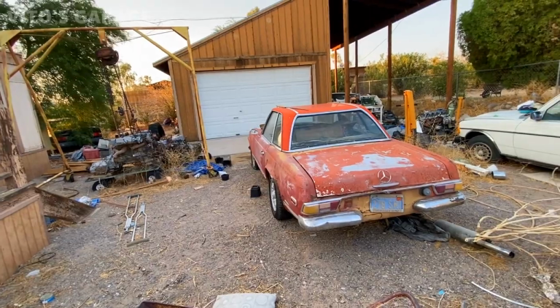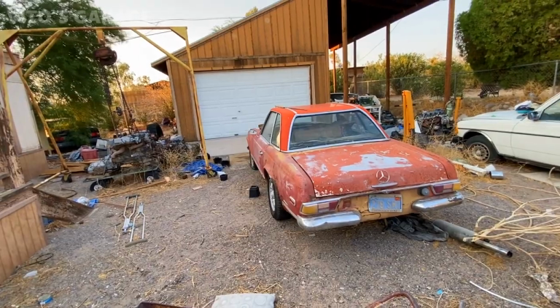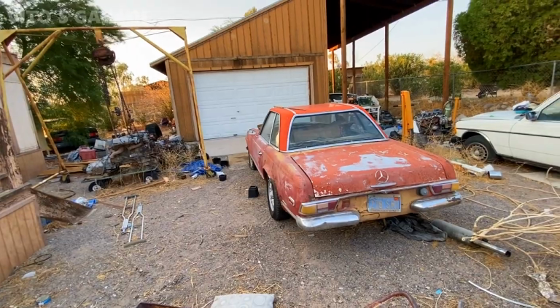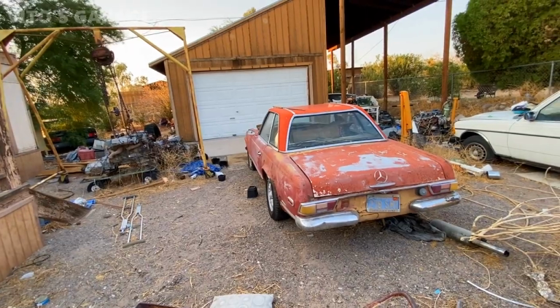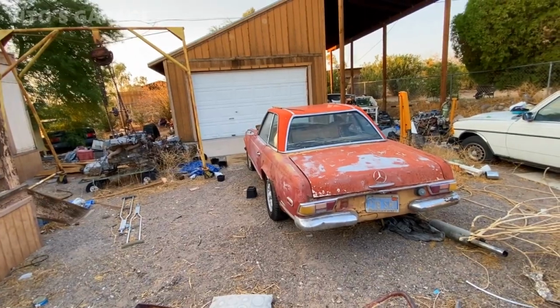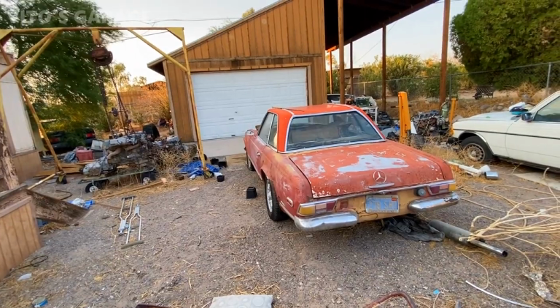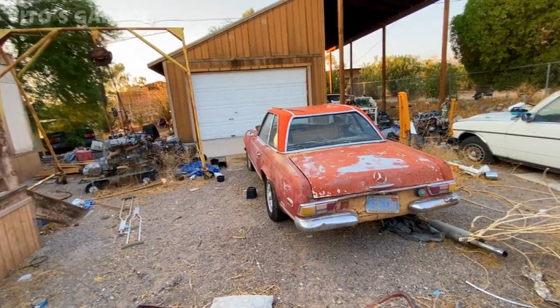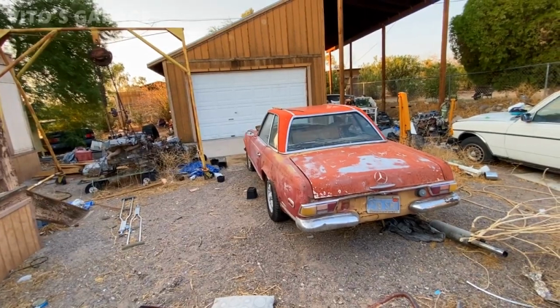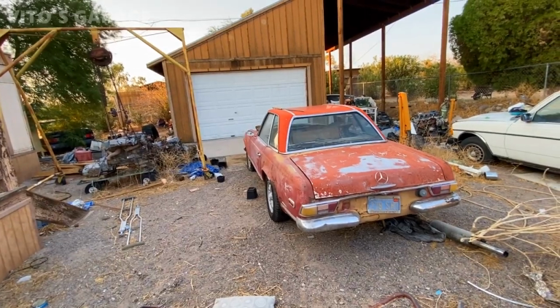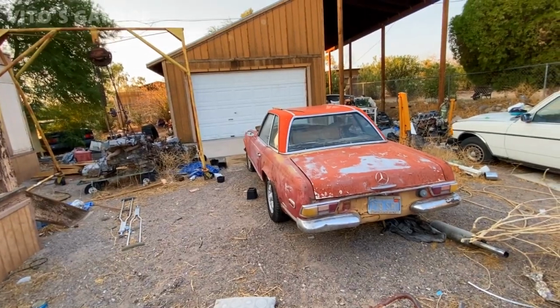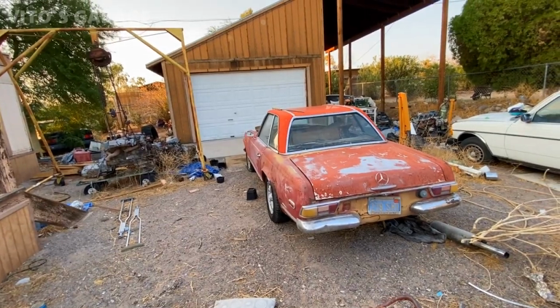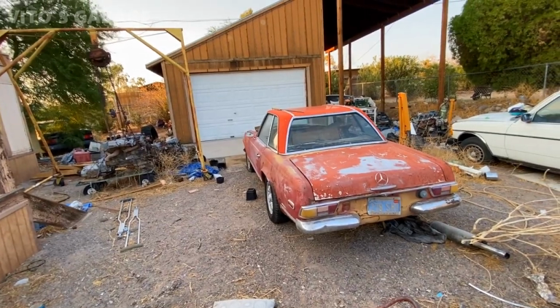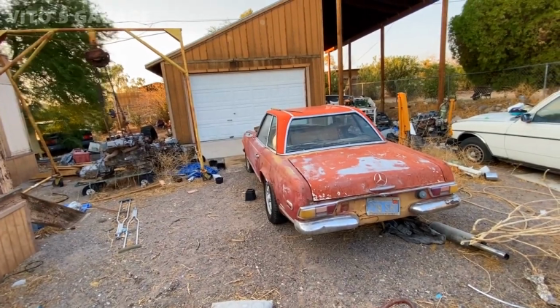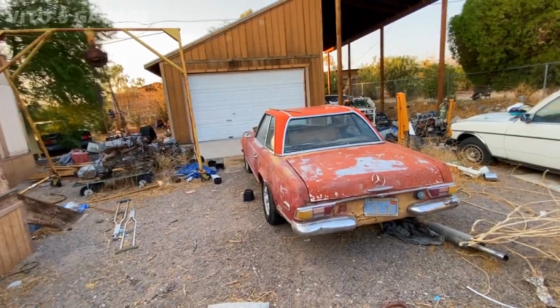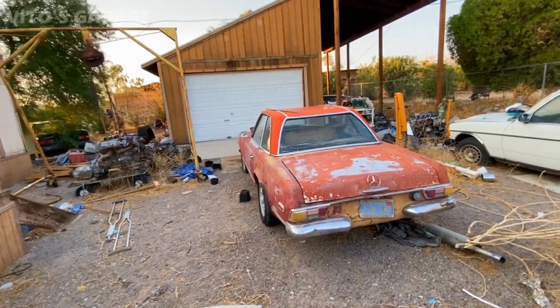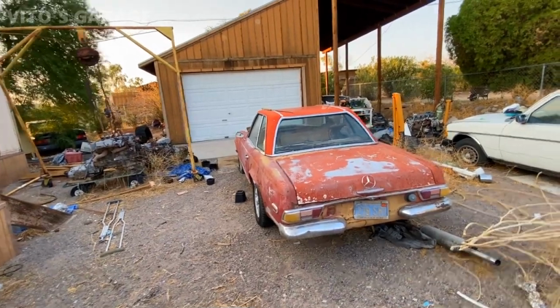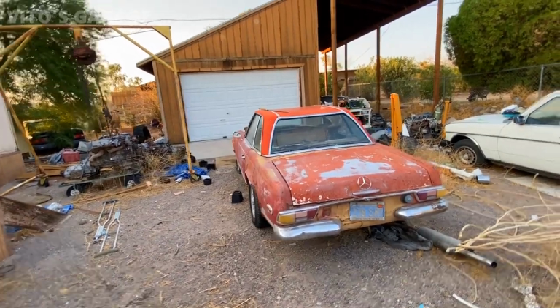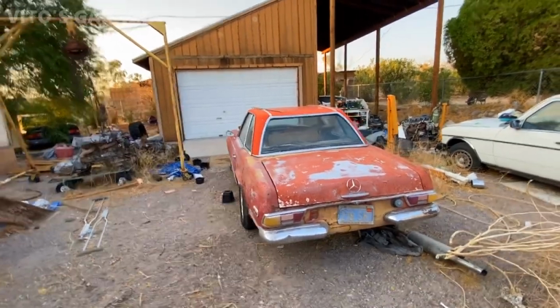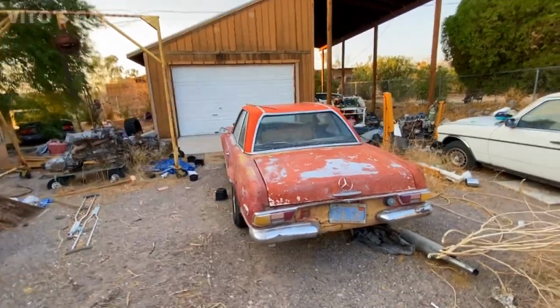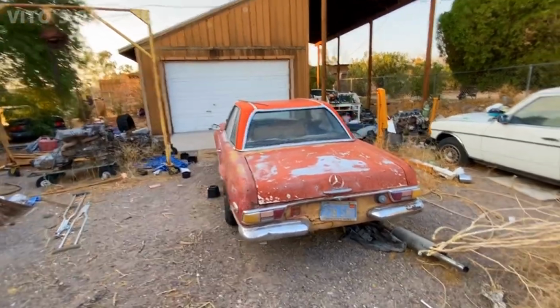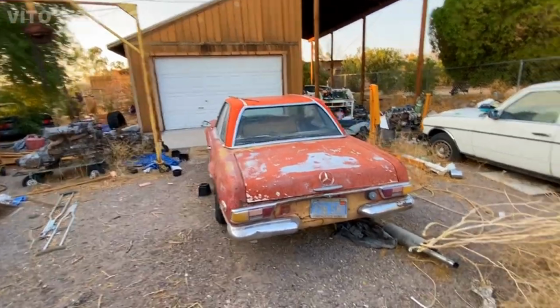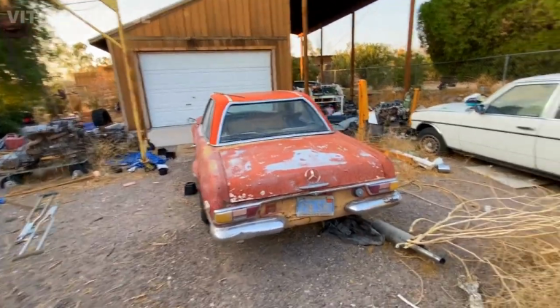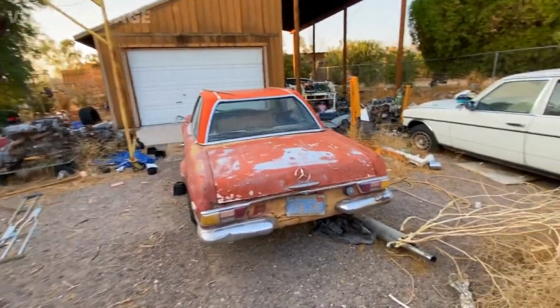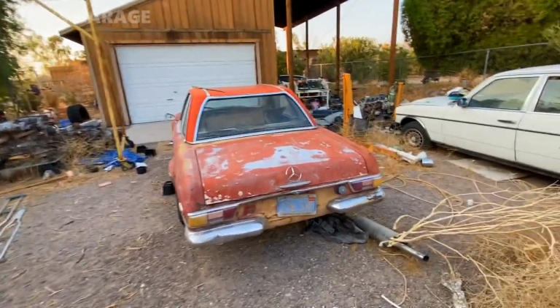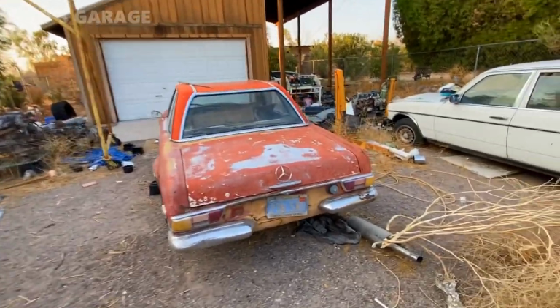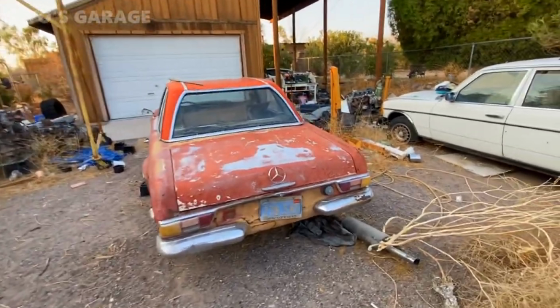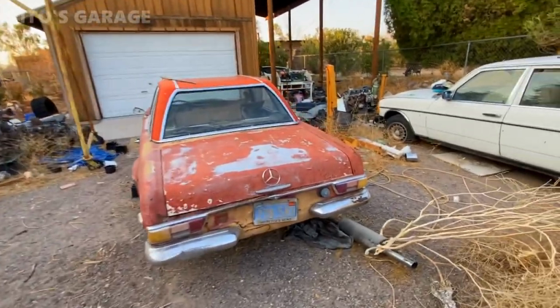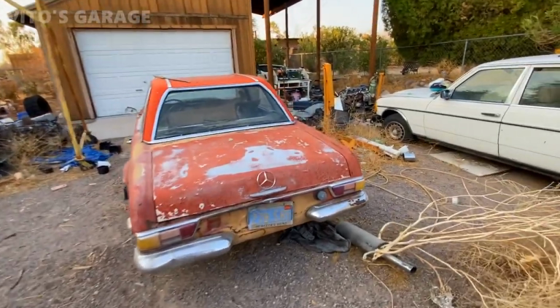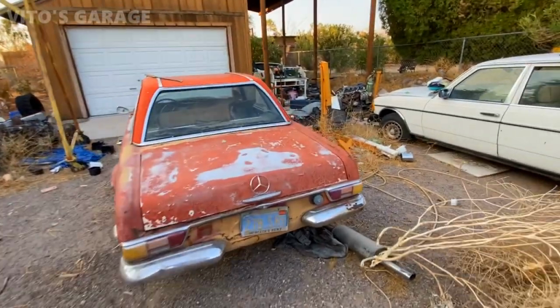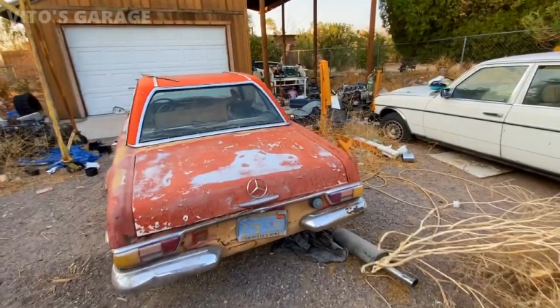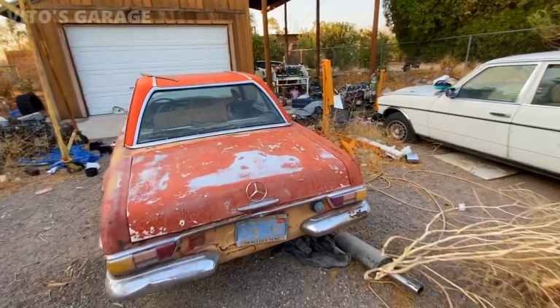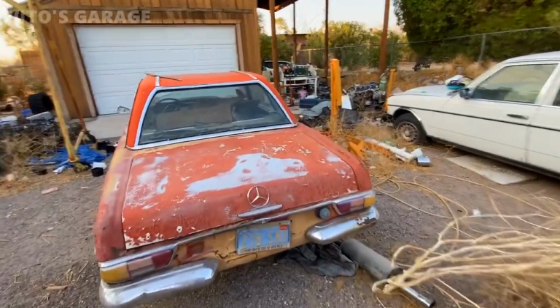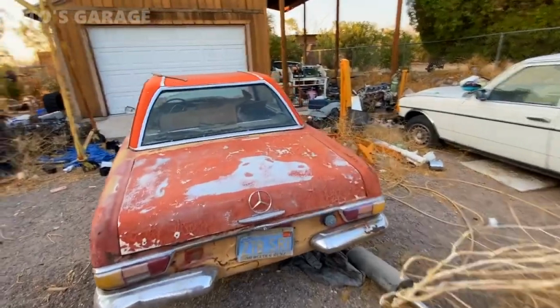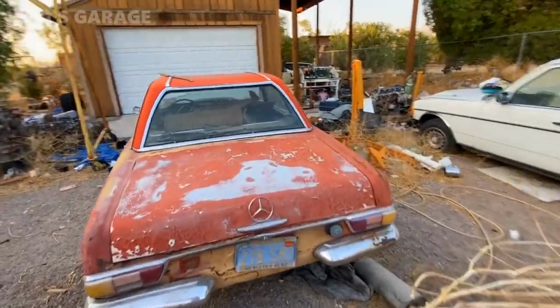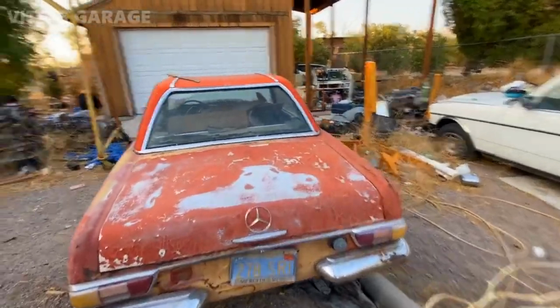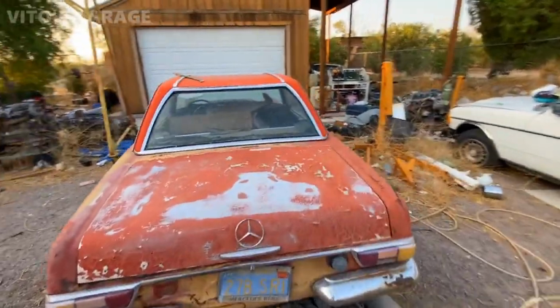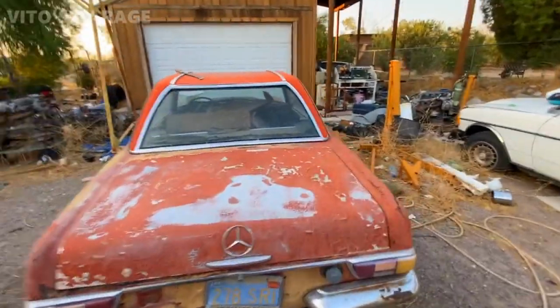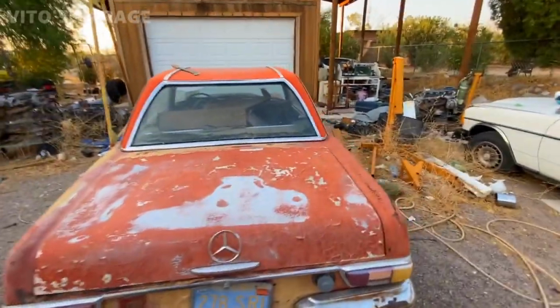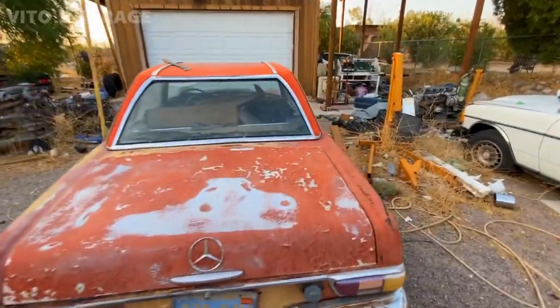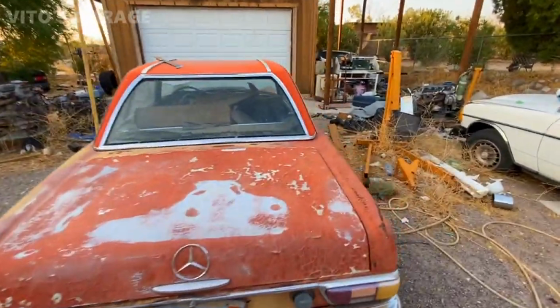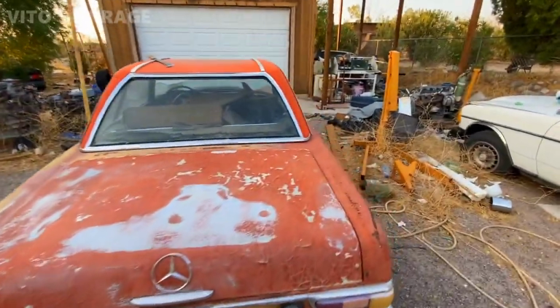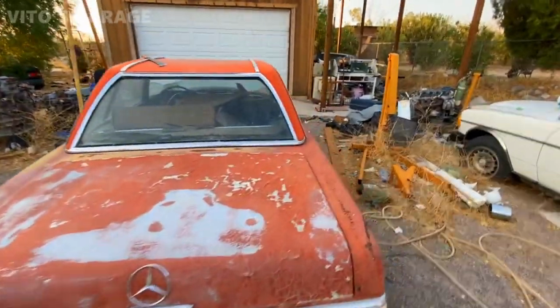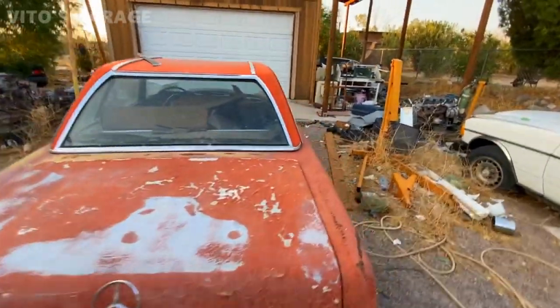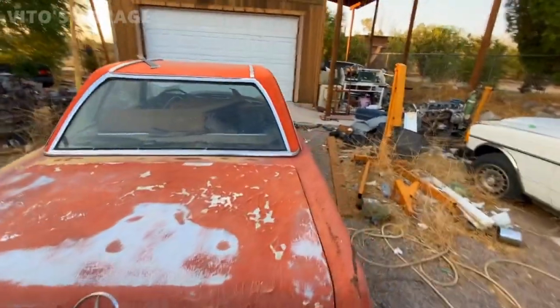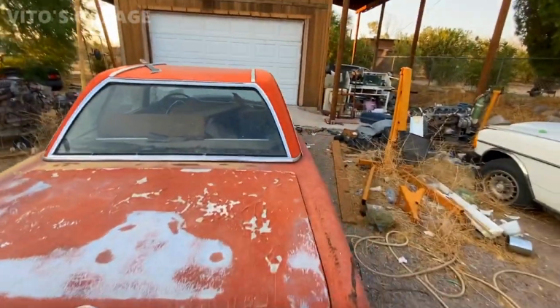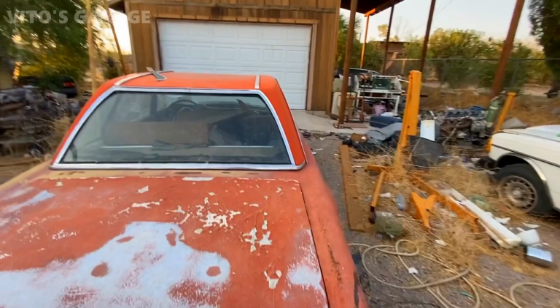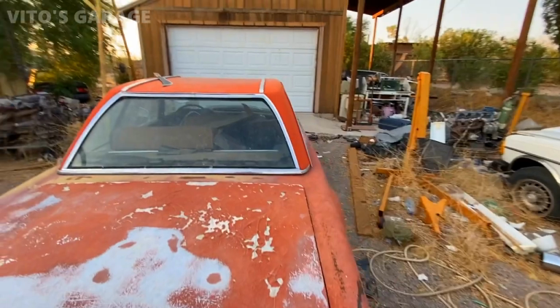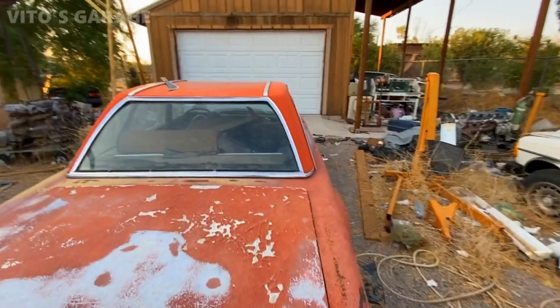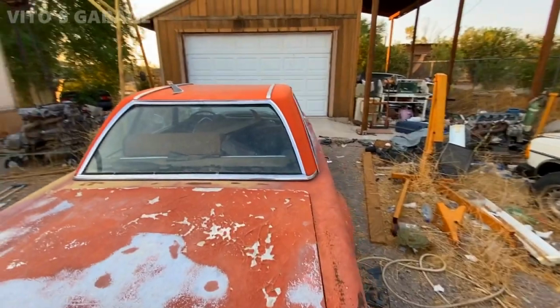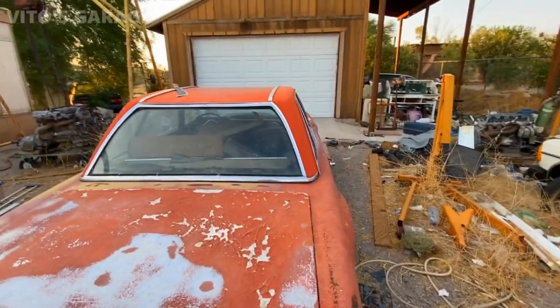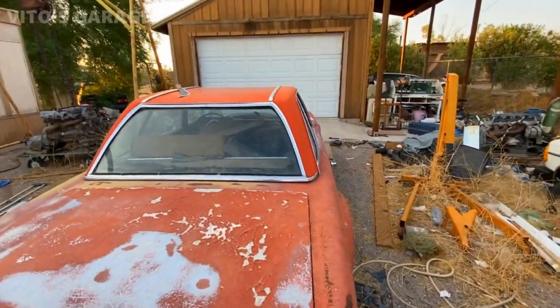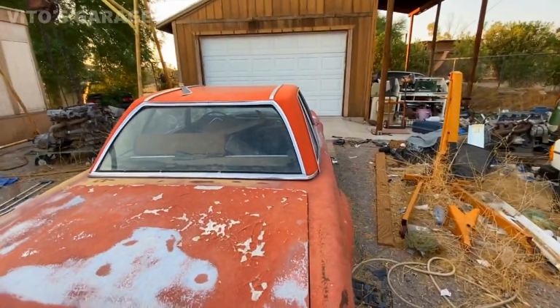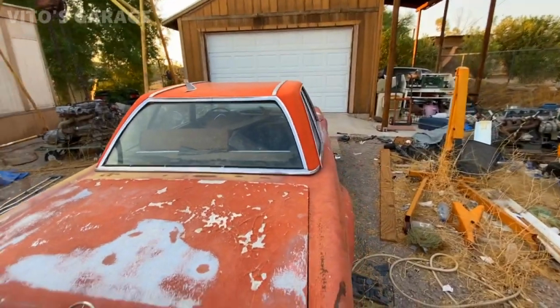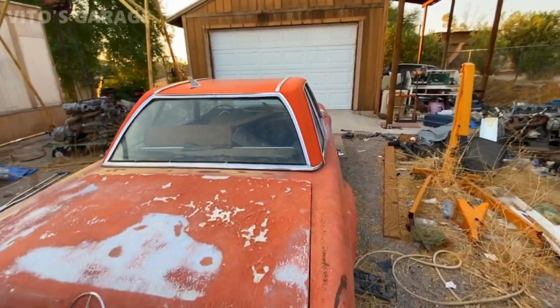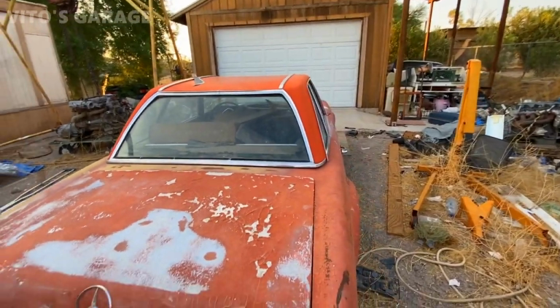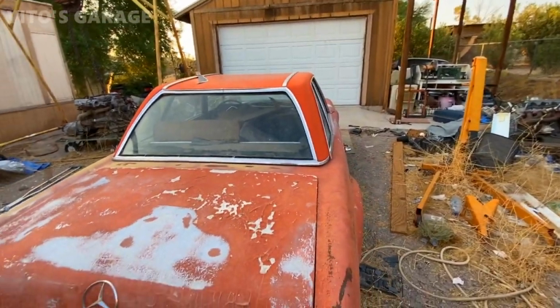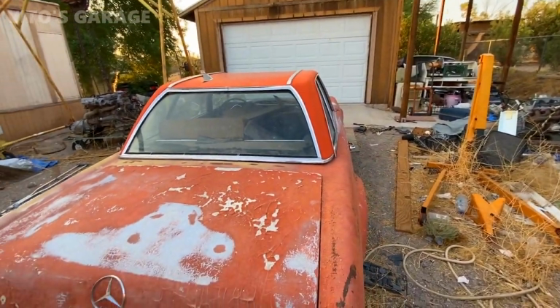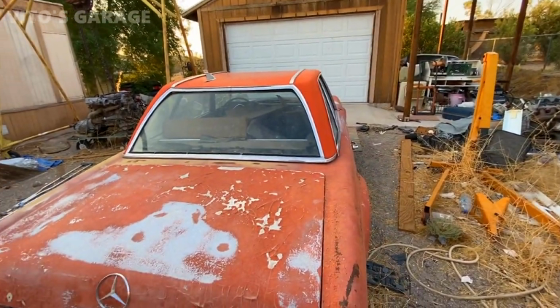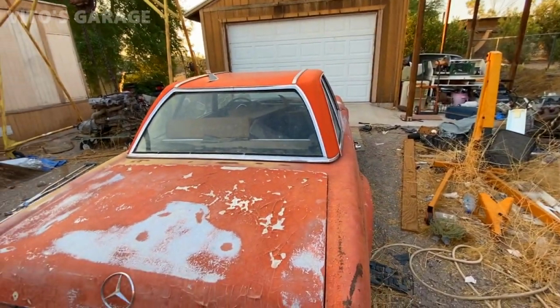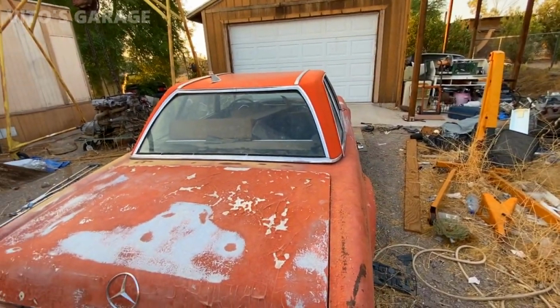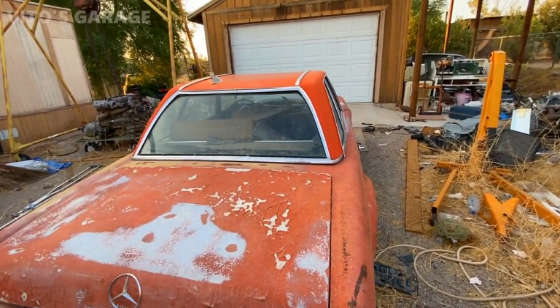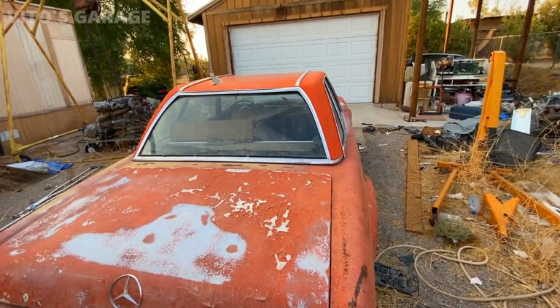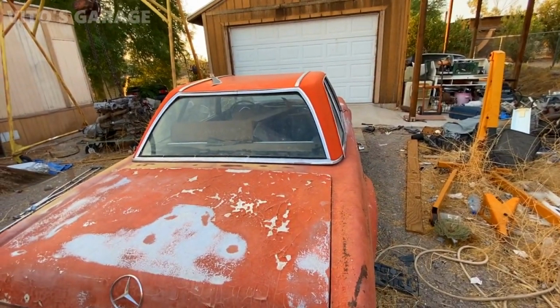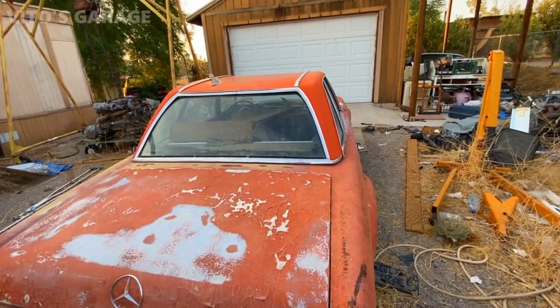Well, I hope you guys restore this thing. This is sweet. These are so rare — these are really rare cars.